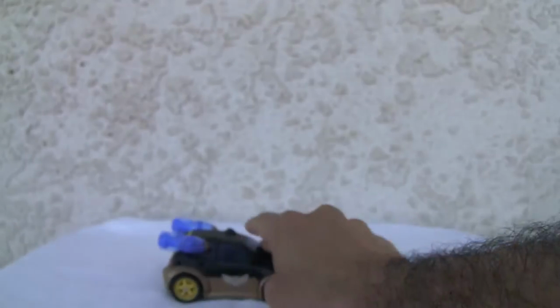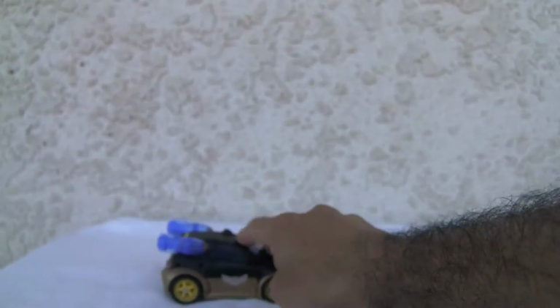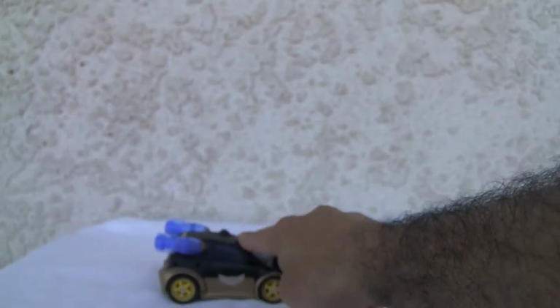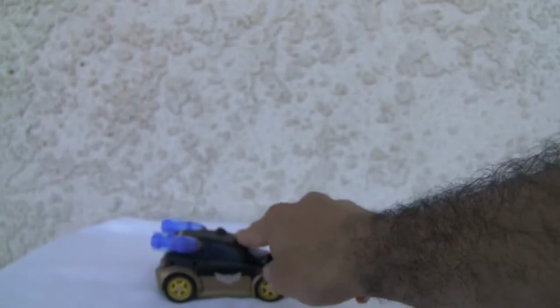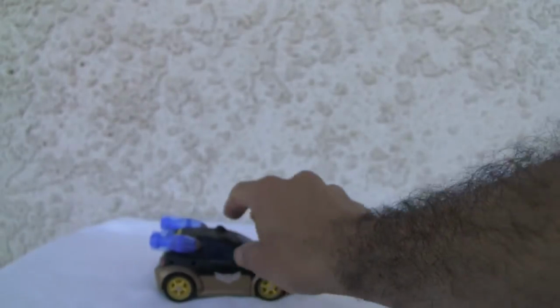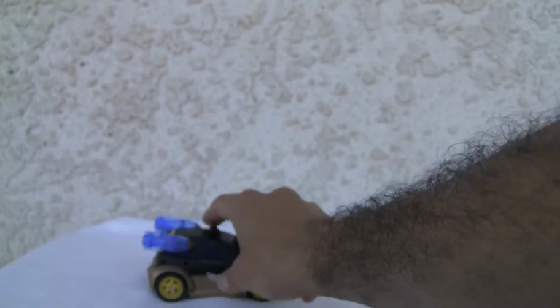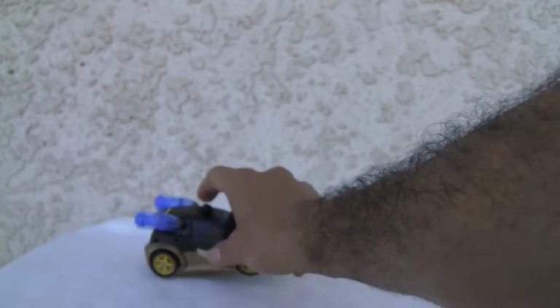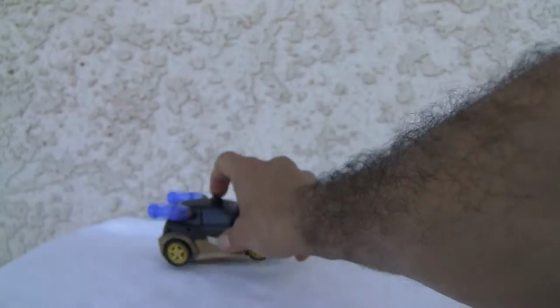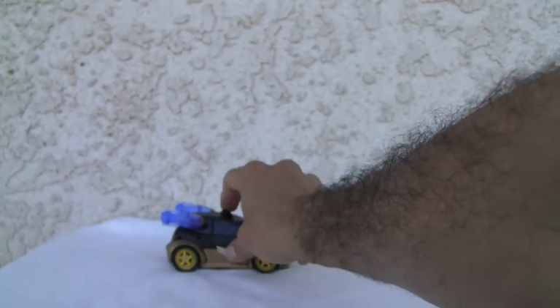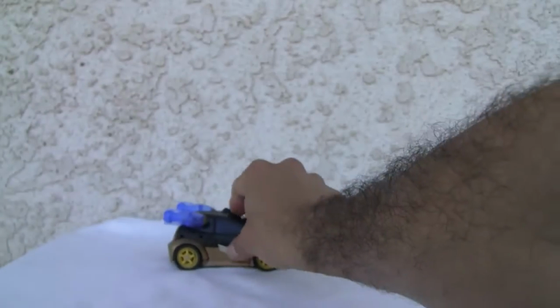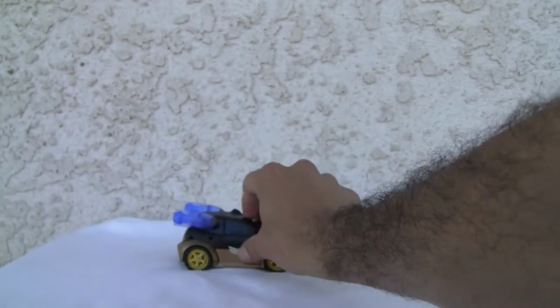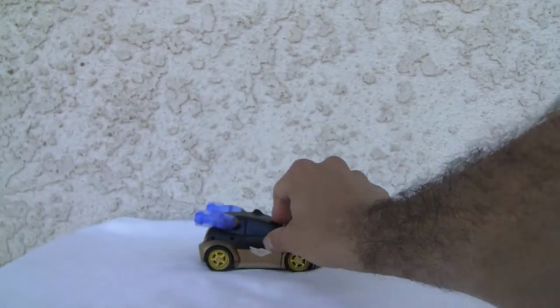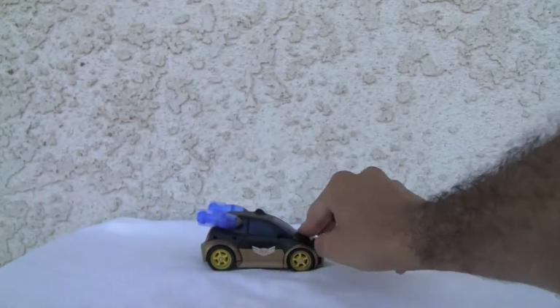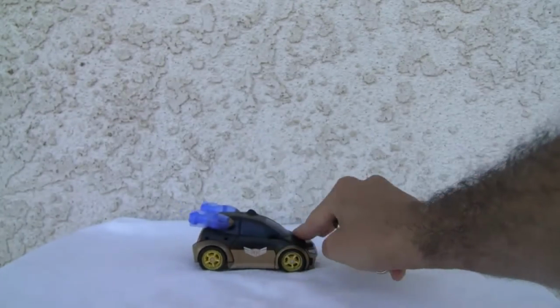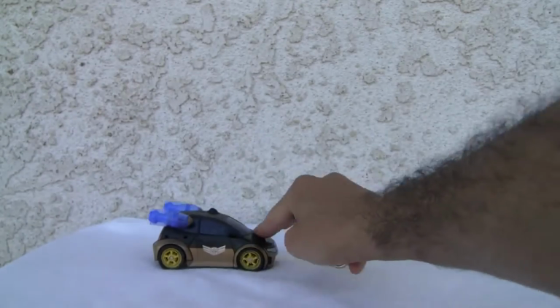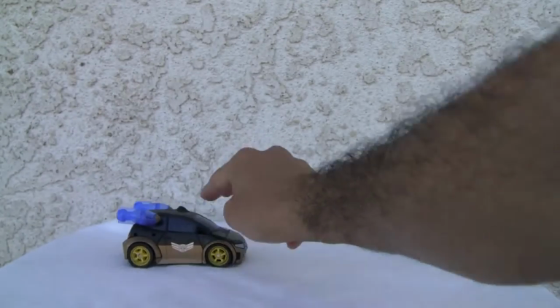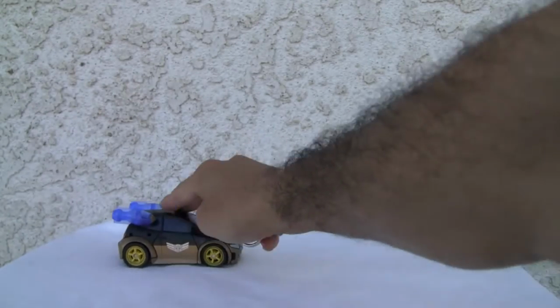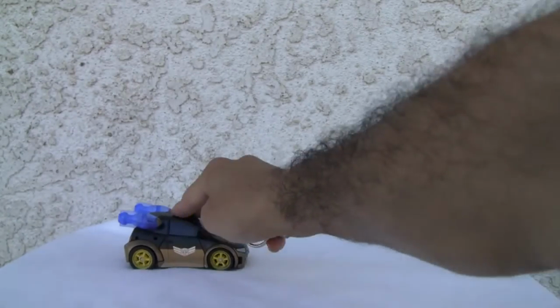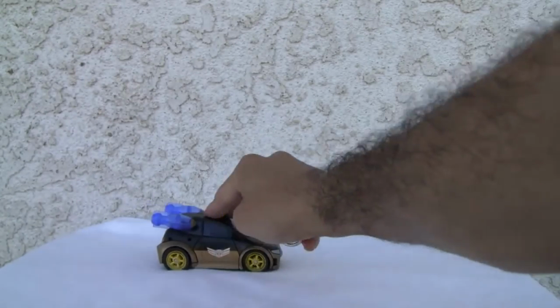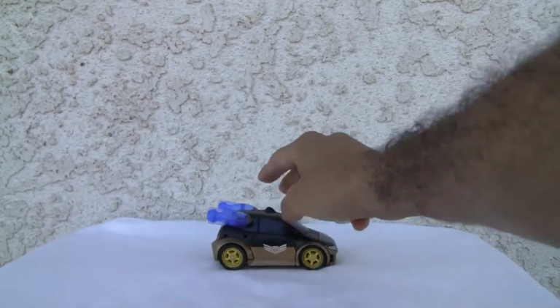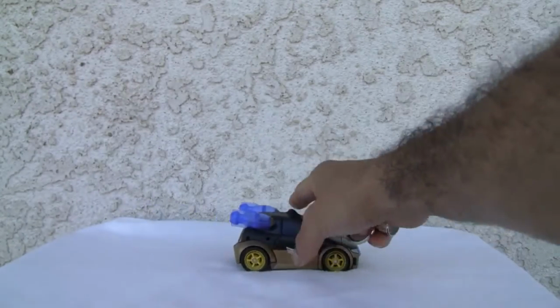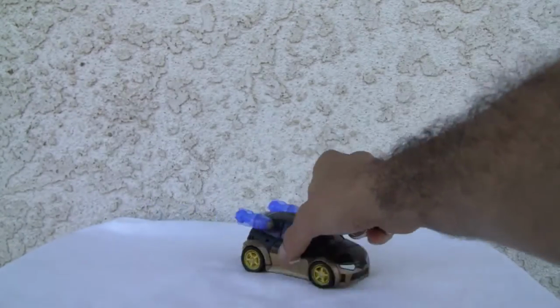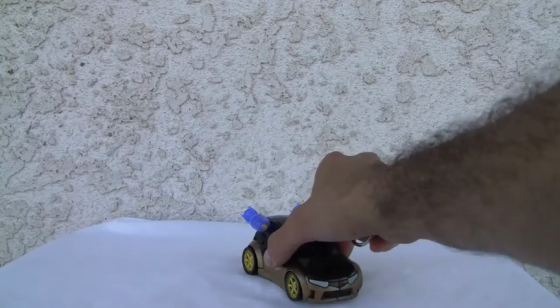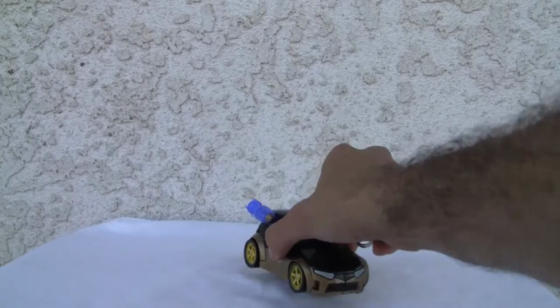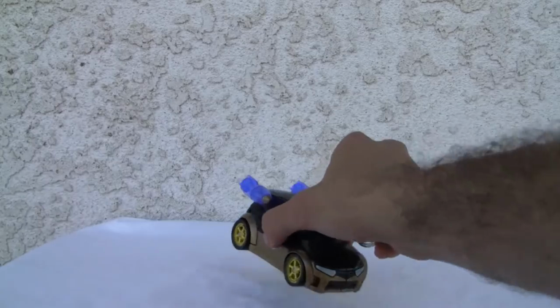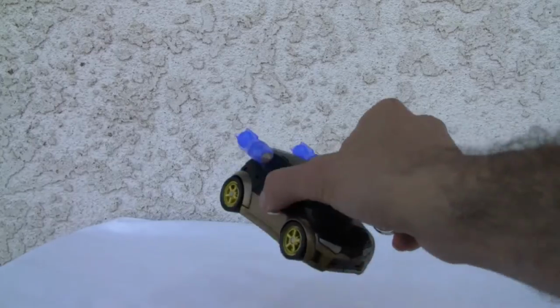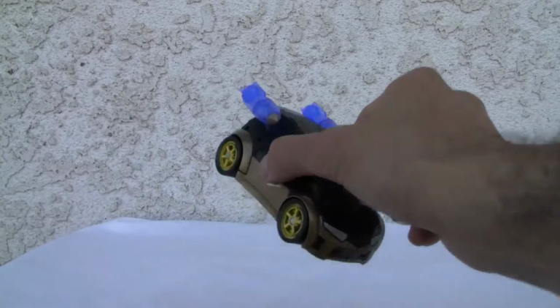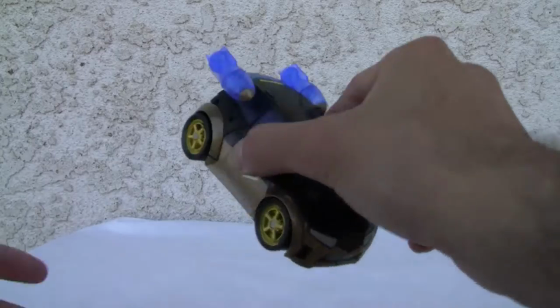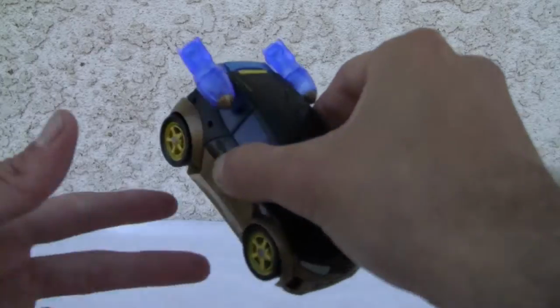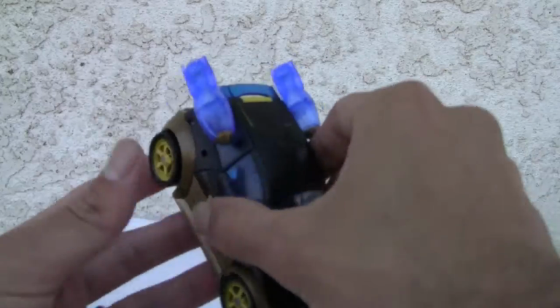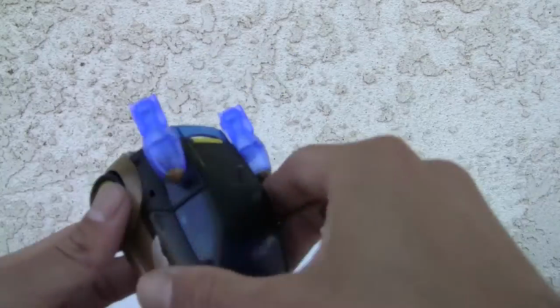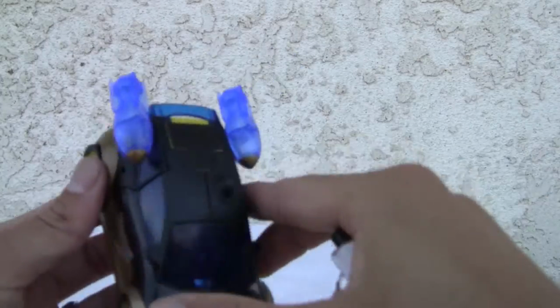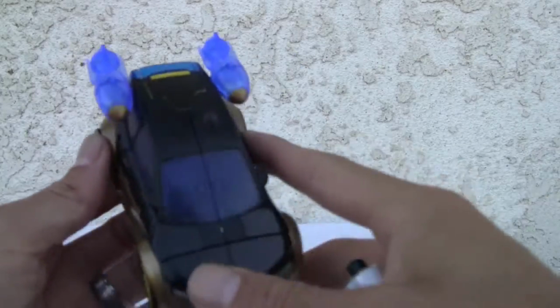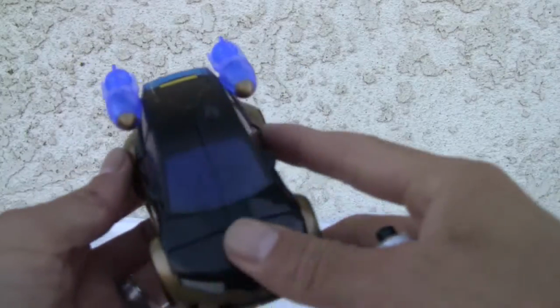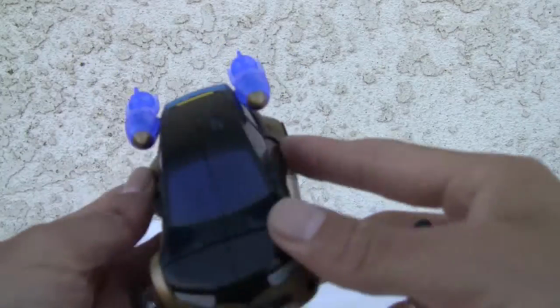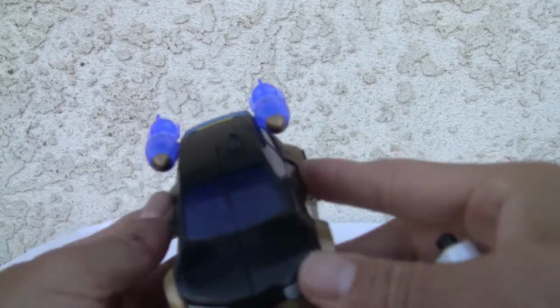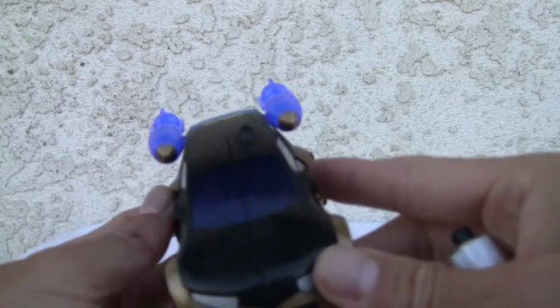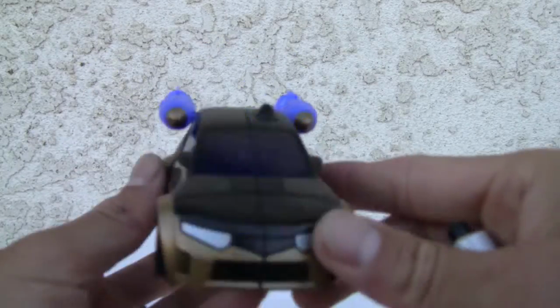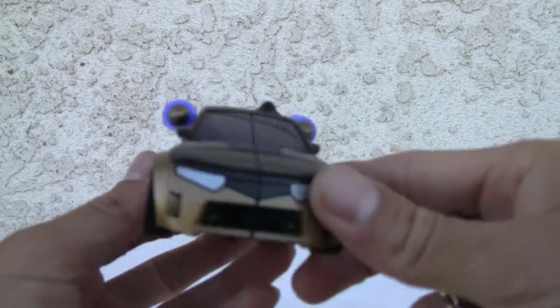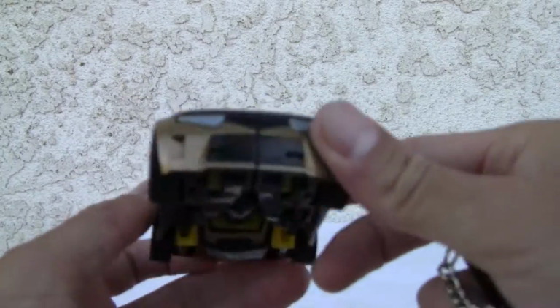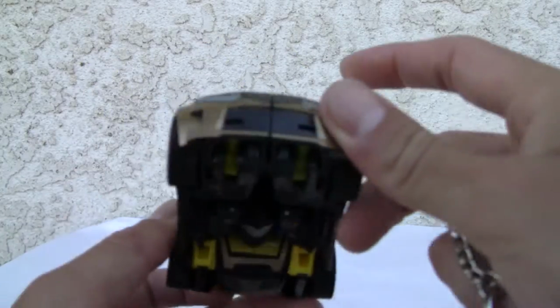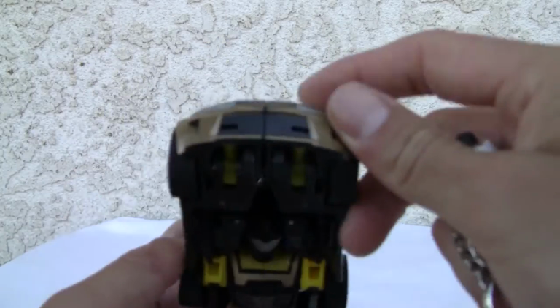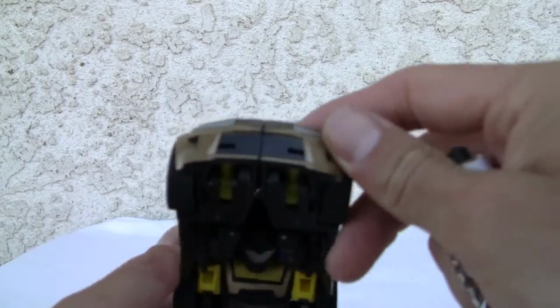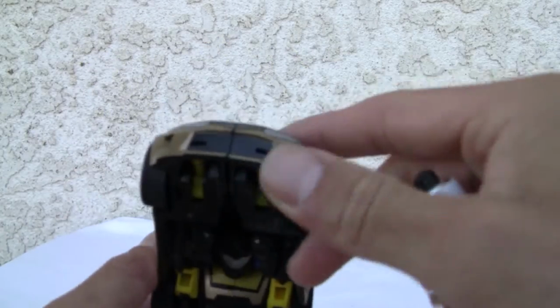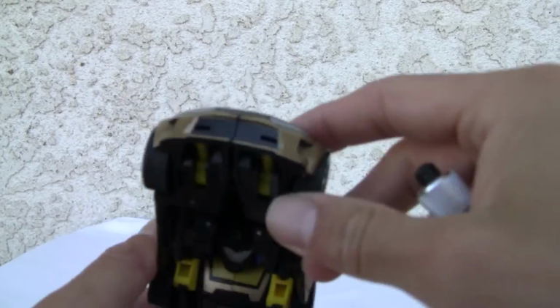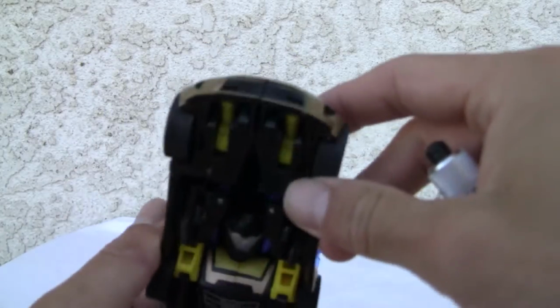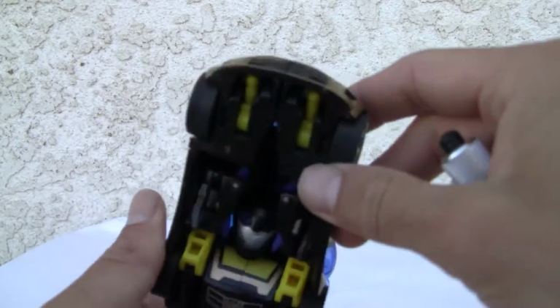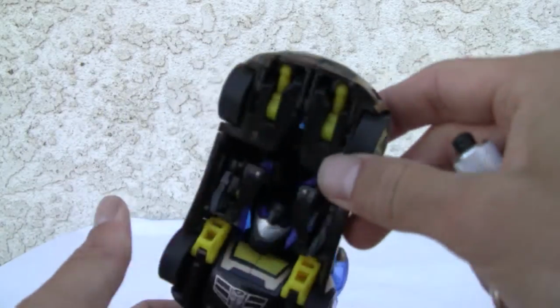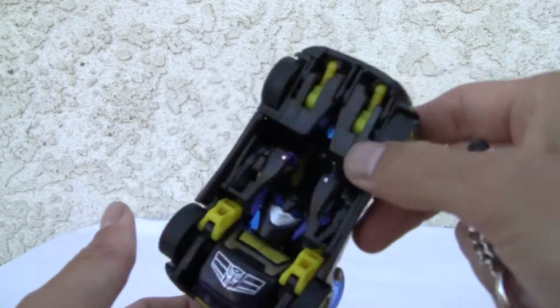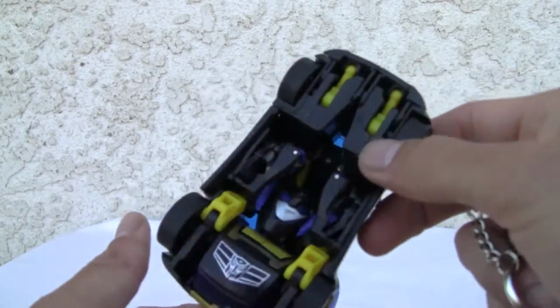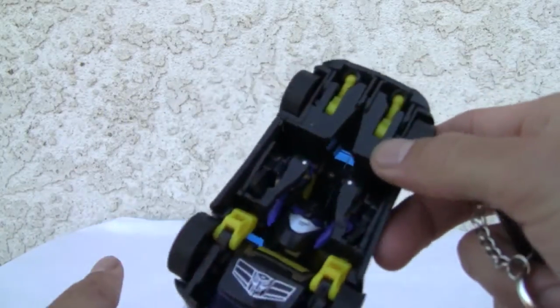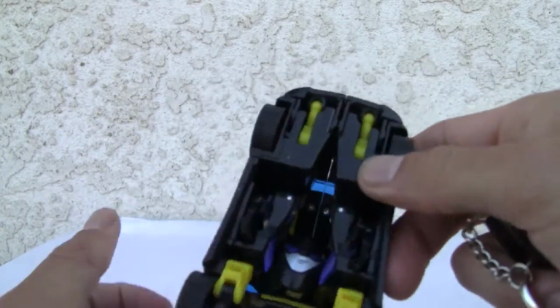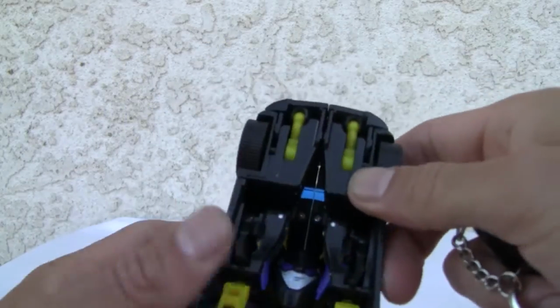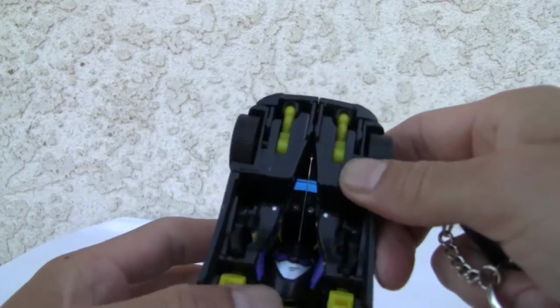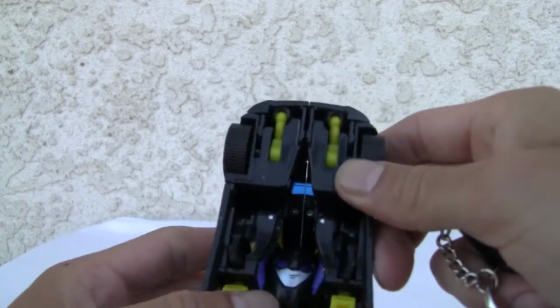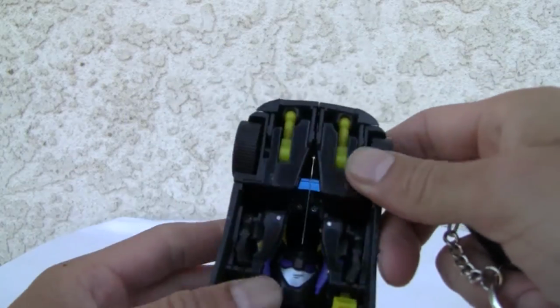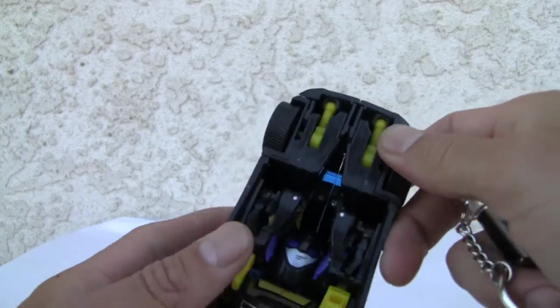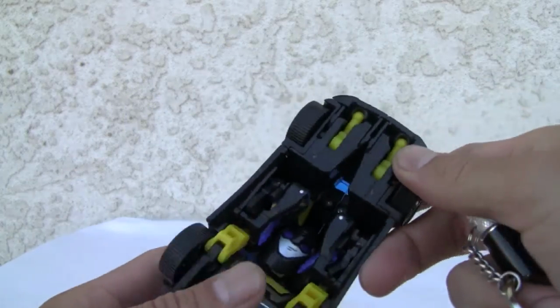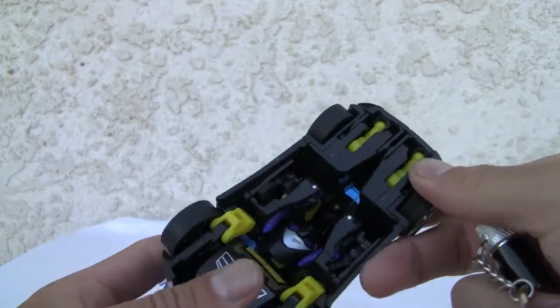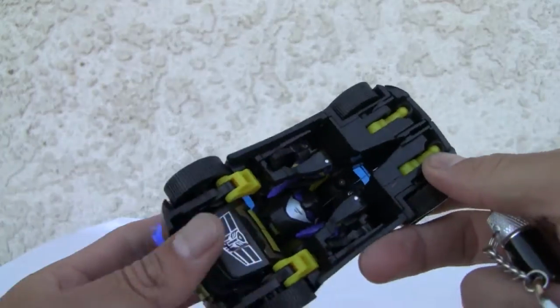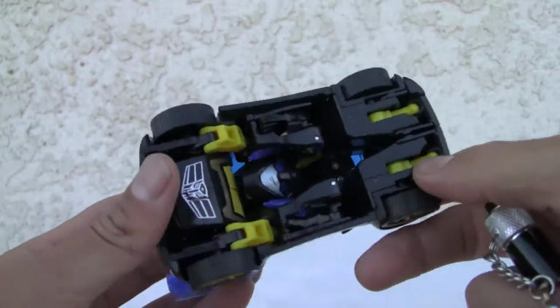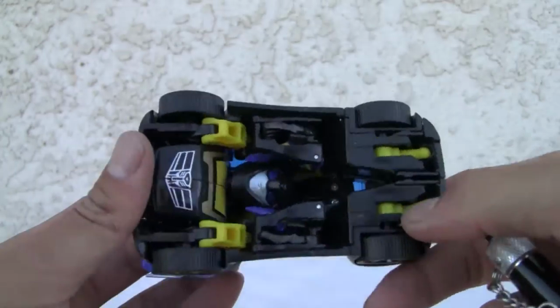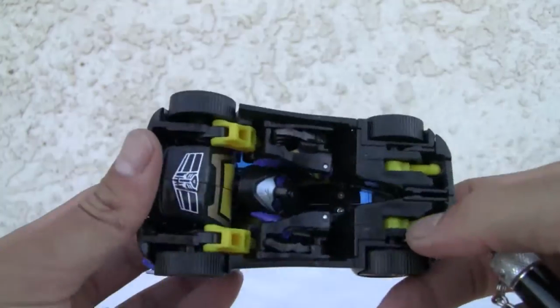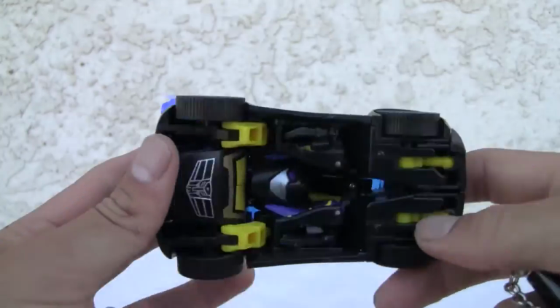It rolls just fine. I like it. Let's give the alt mode an 8 out of 10. You know, it's Bumblebee — what can I say?